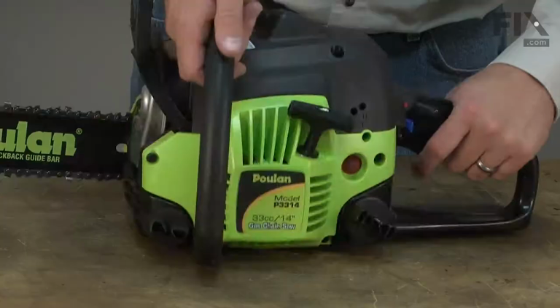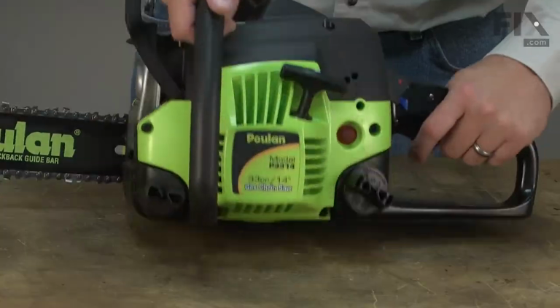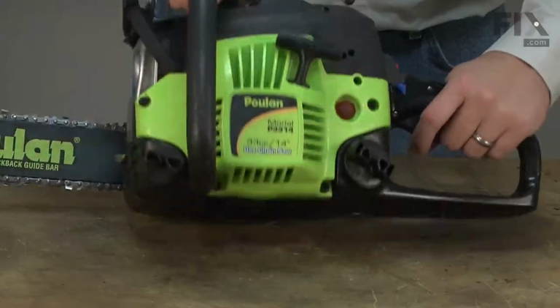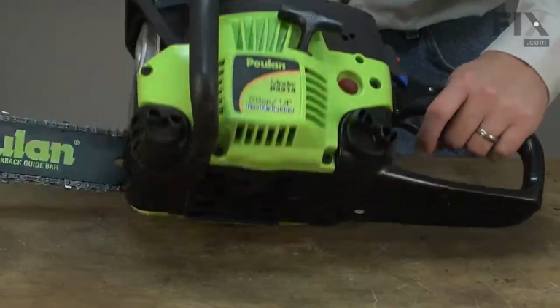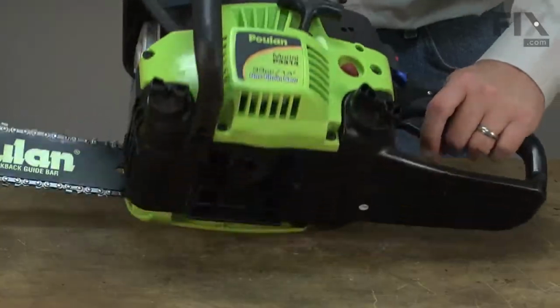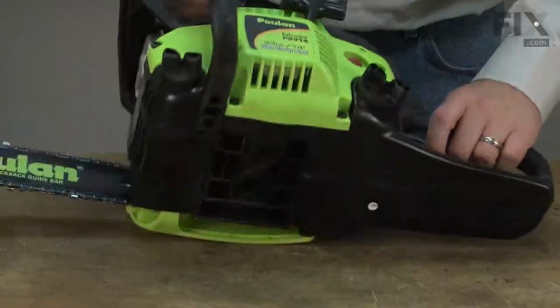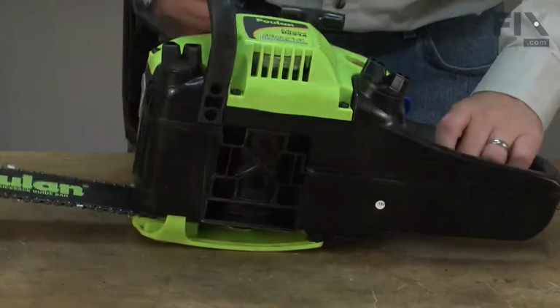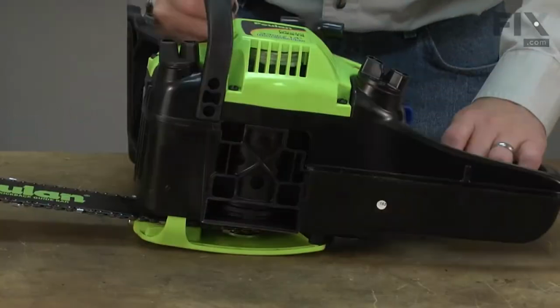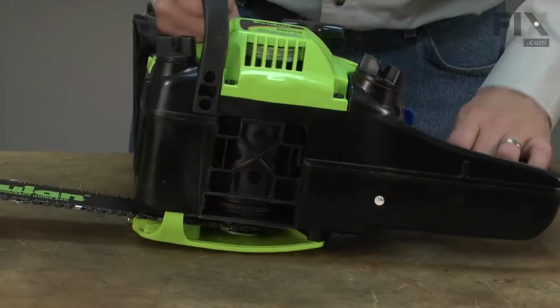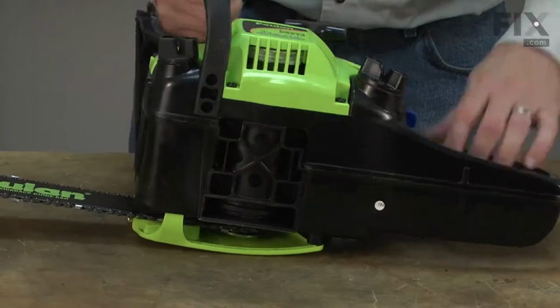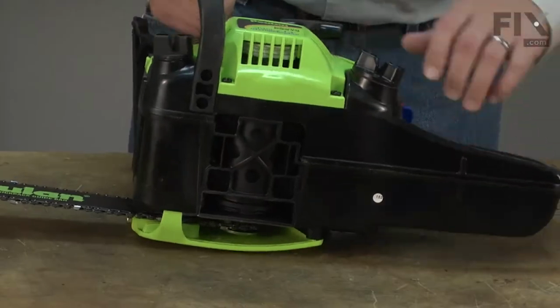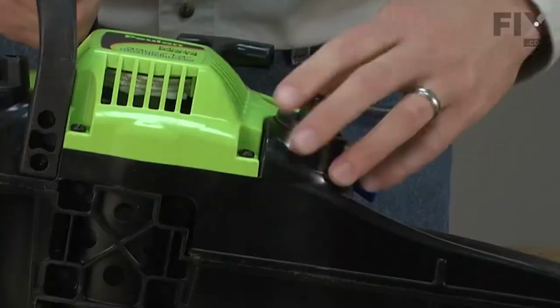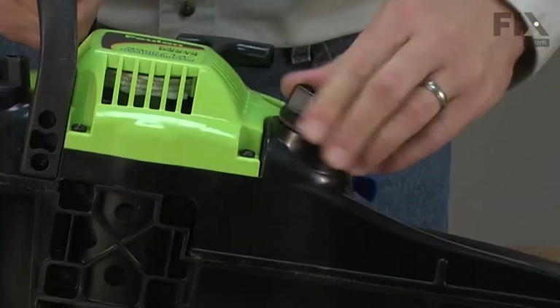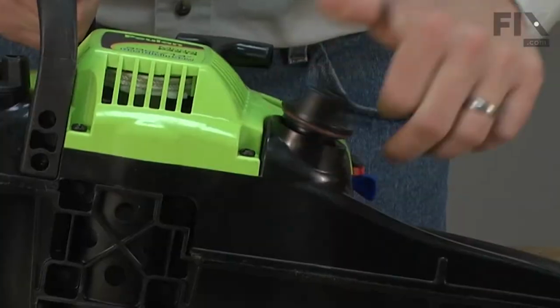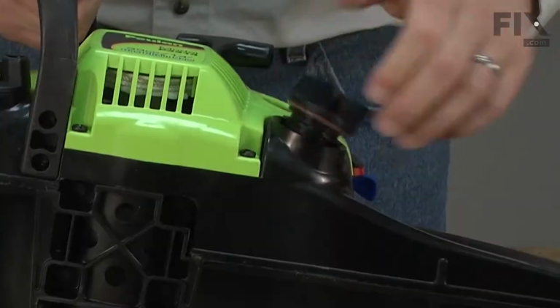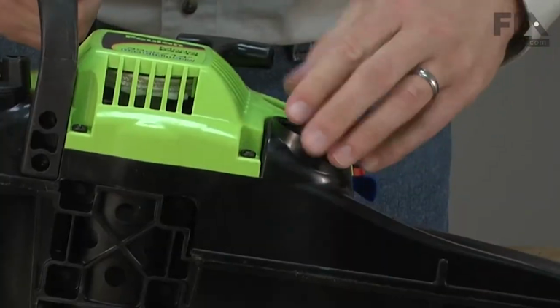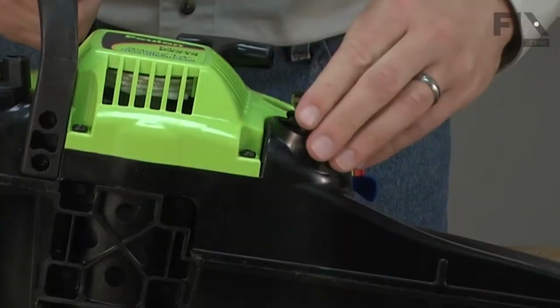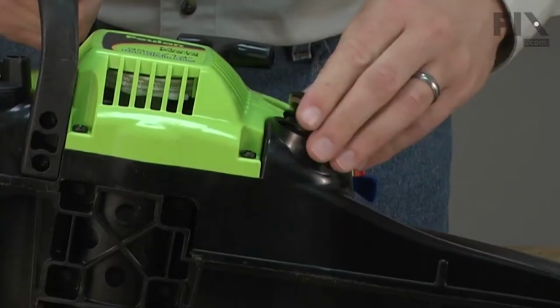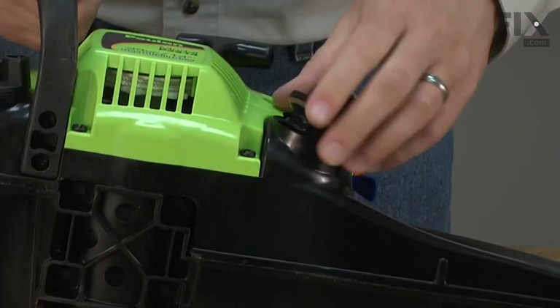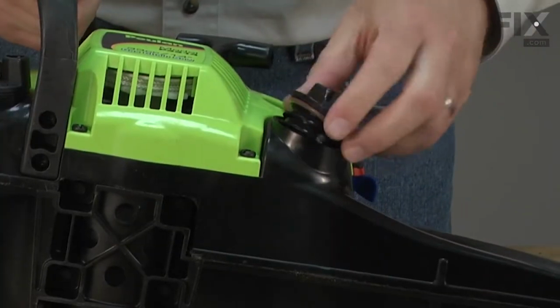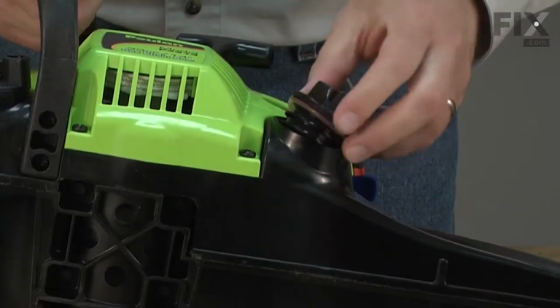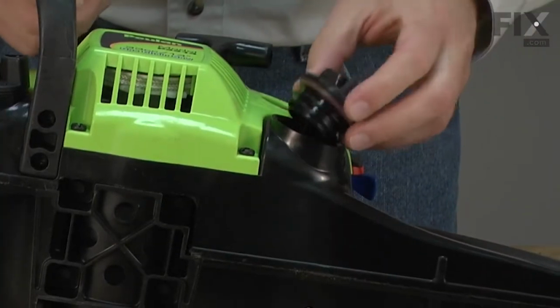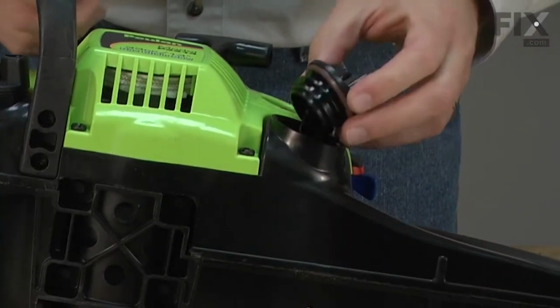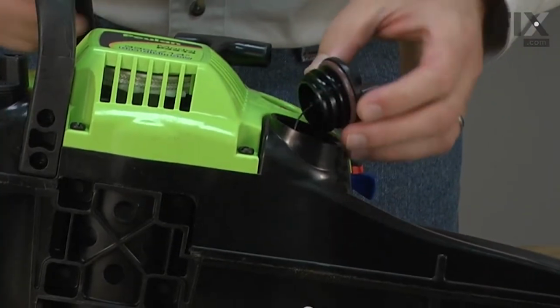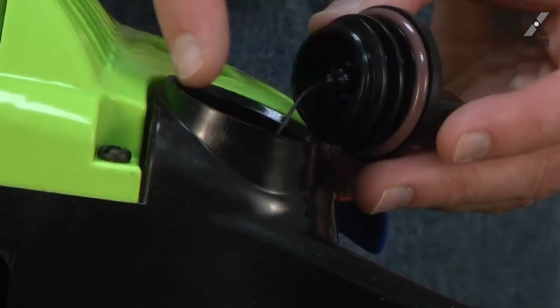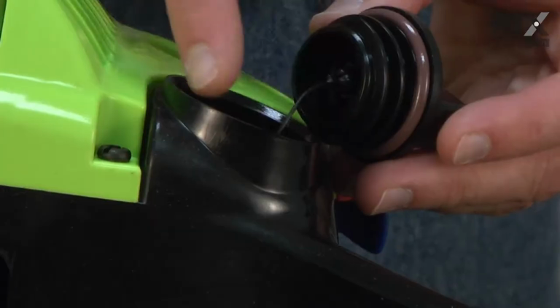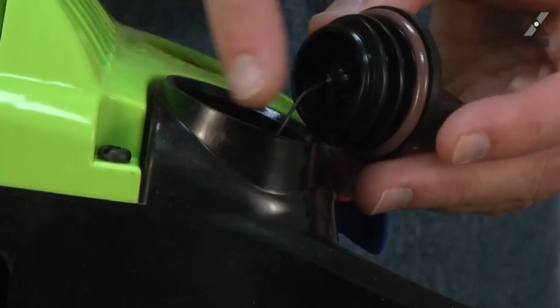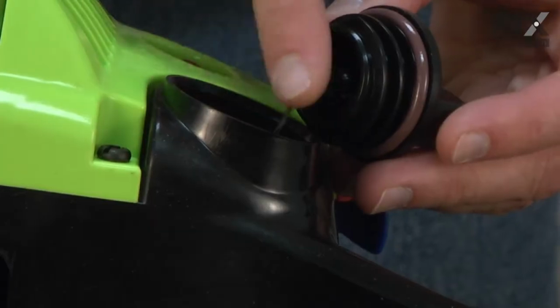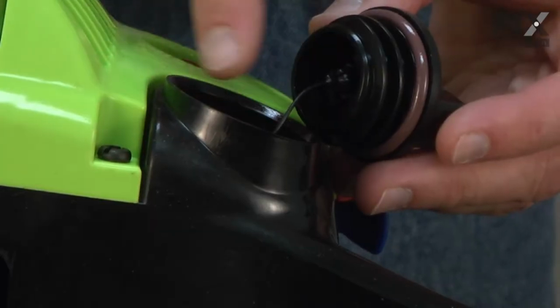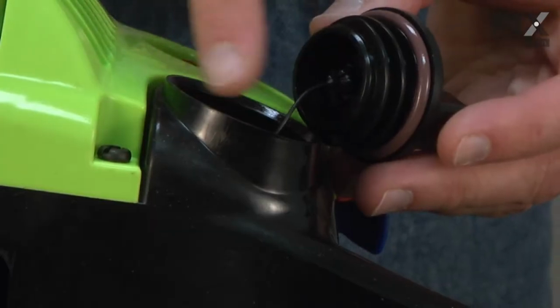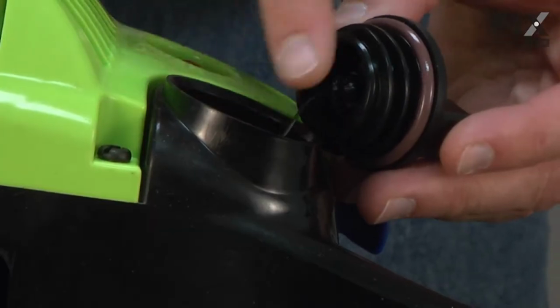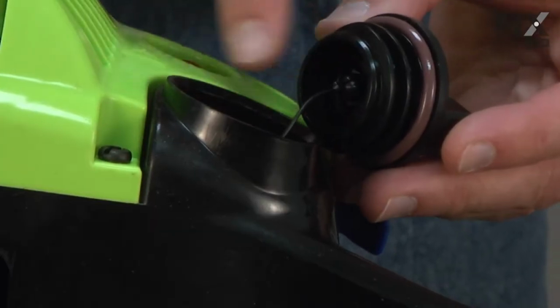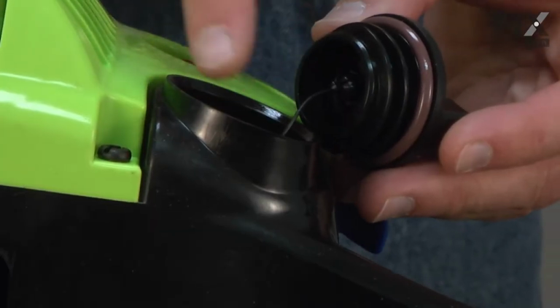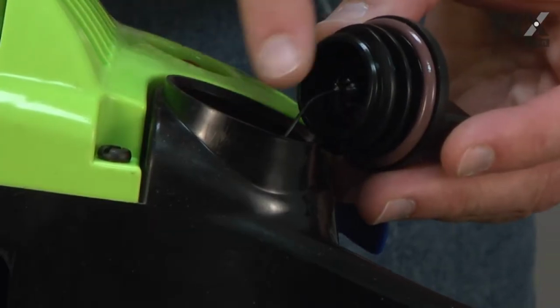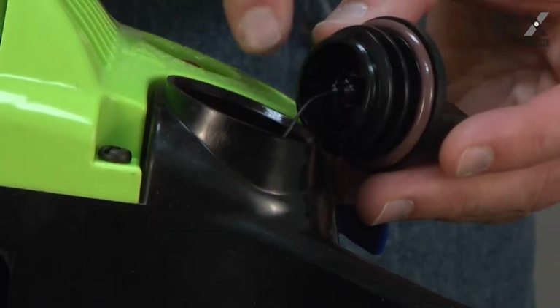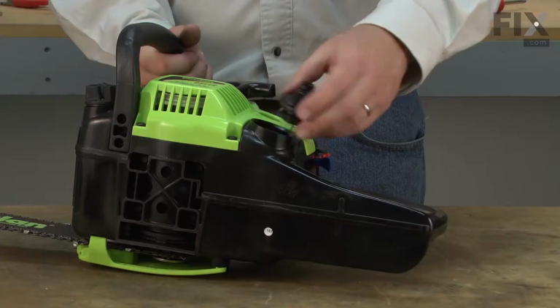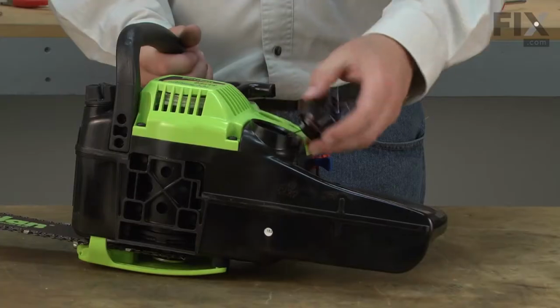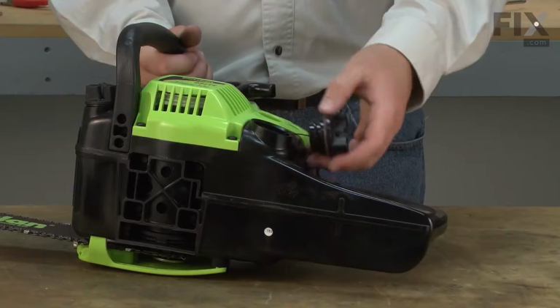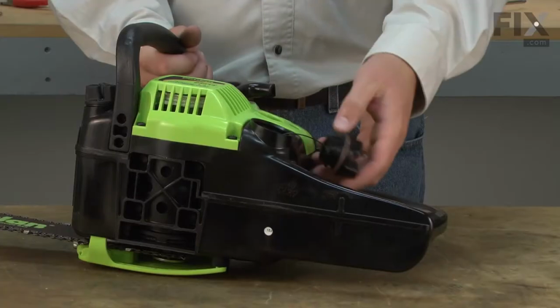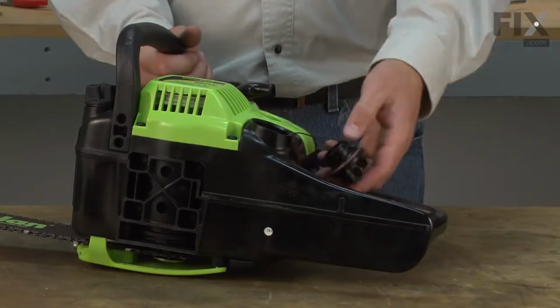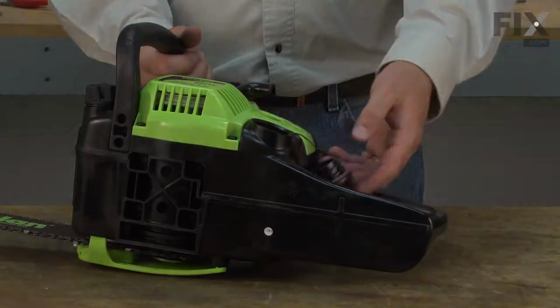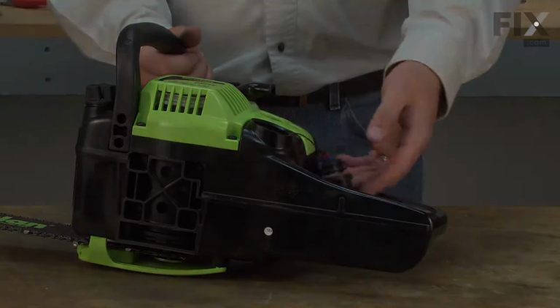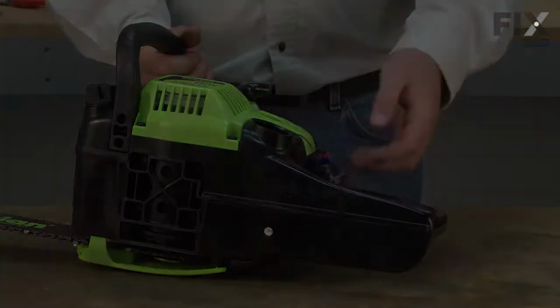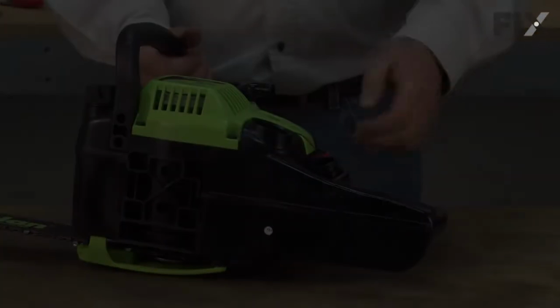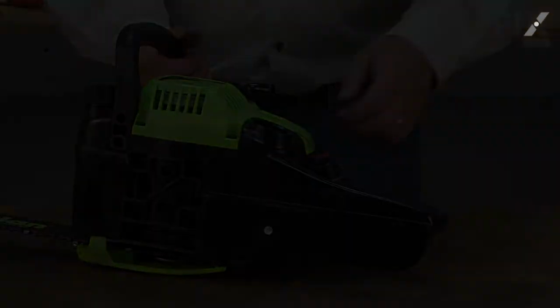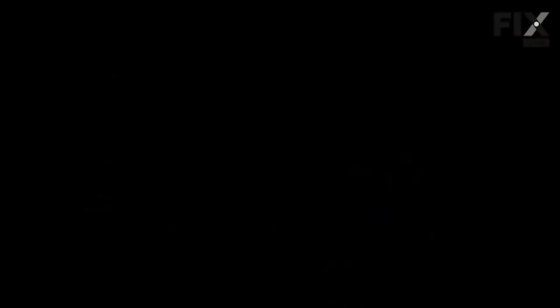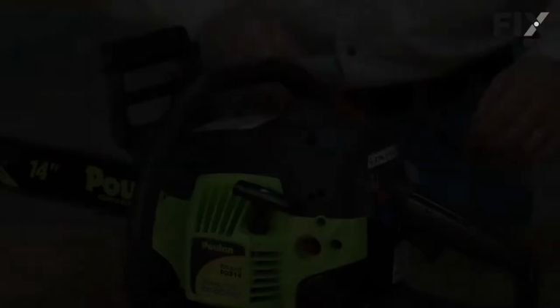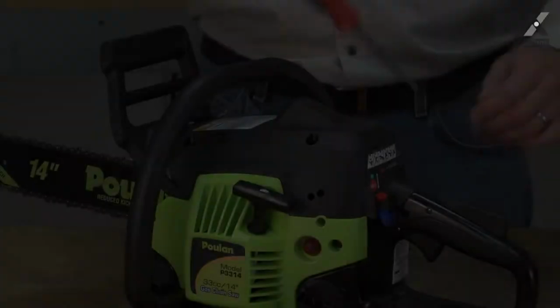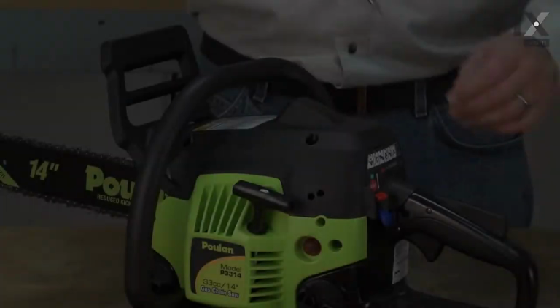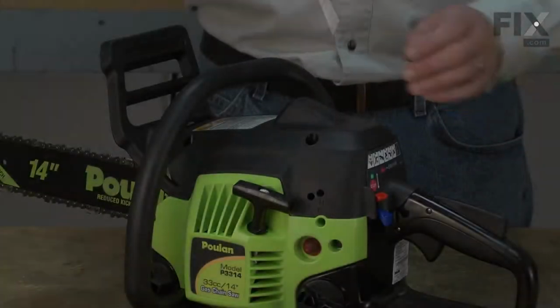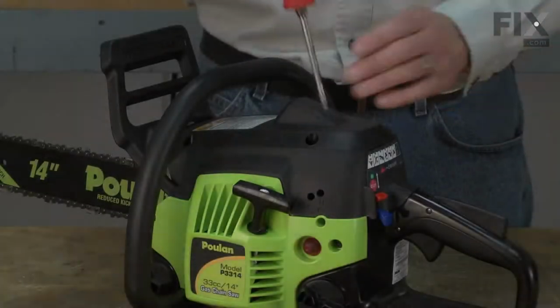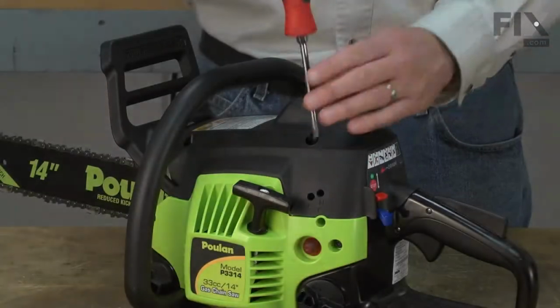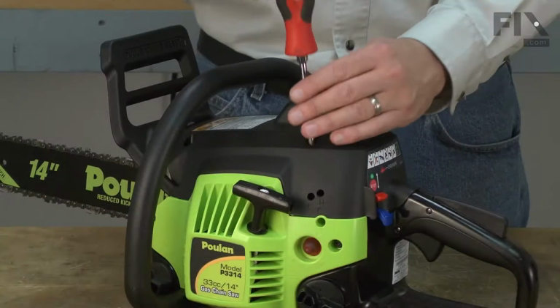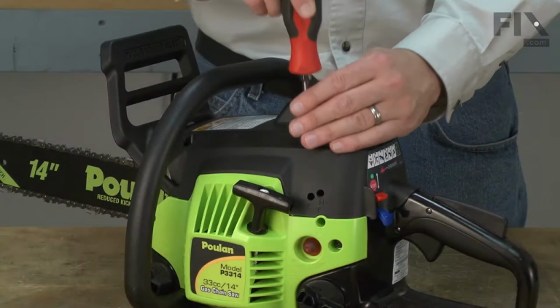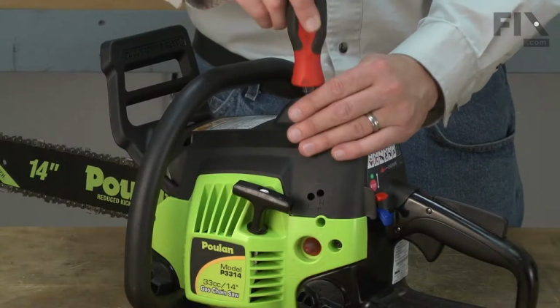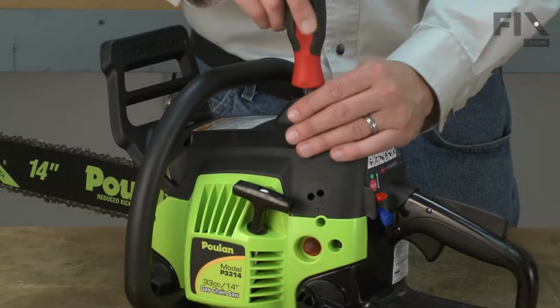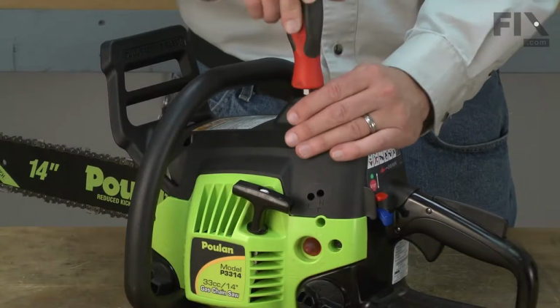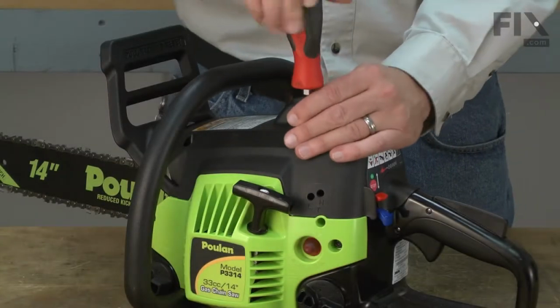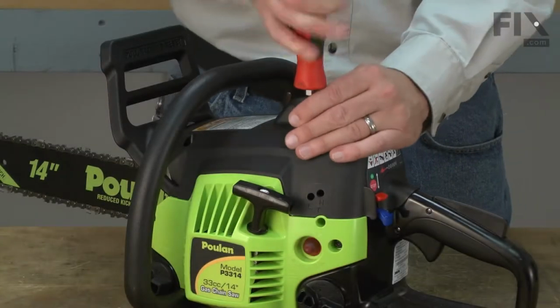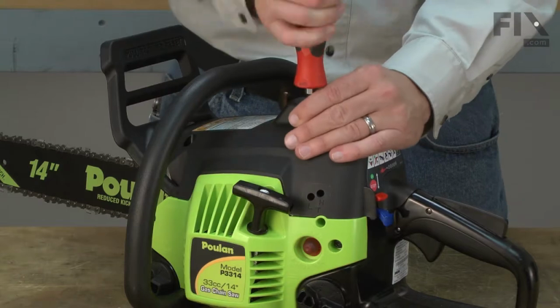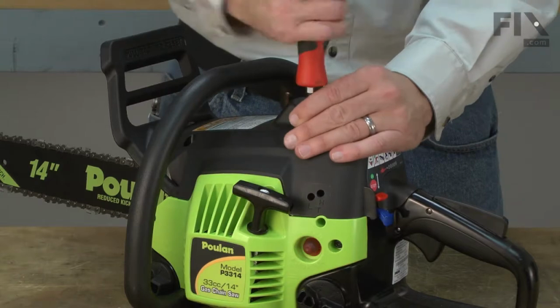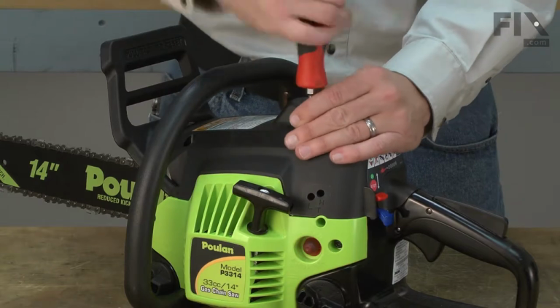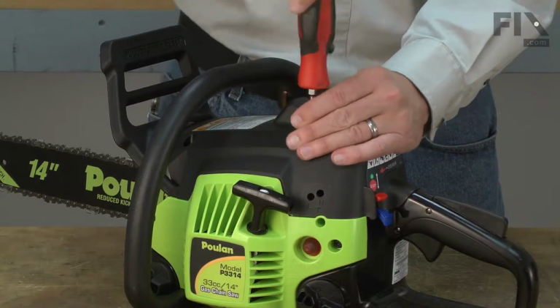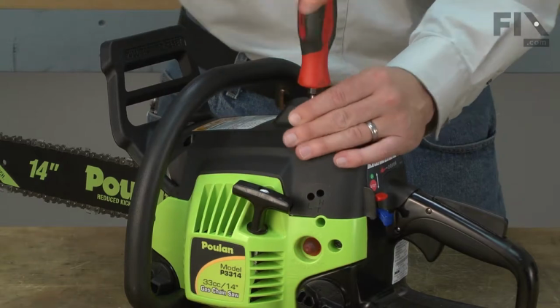Before you begin, you'll want to go ahead and drain the fuel out of the saw. I'll begin by removing the top cover.